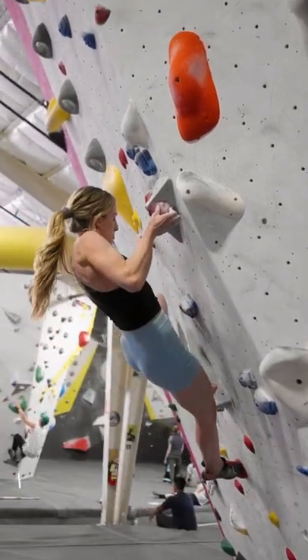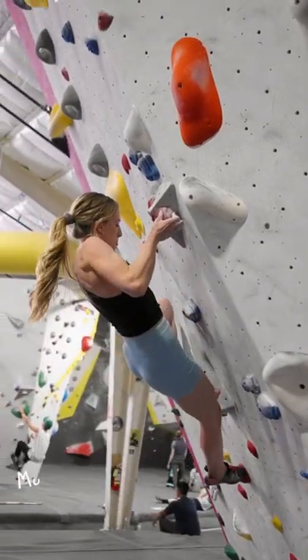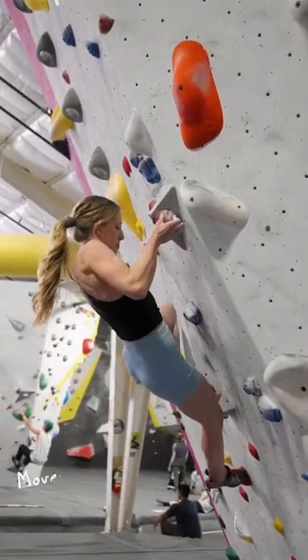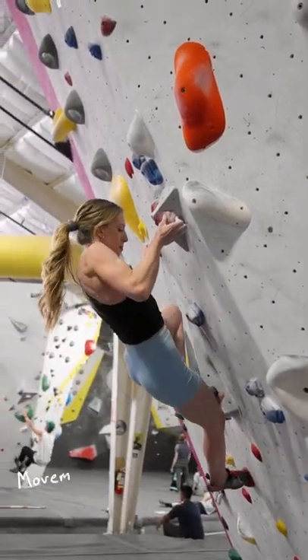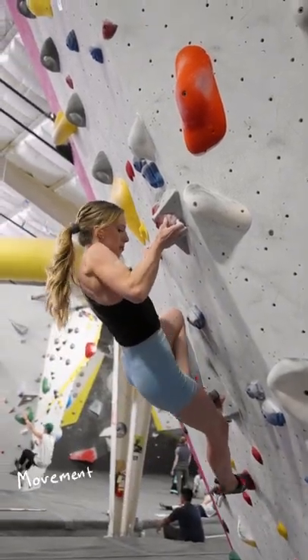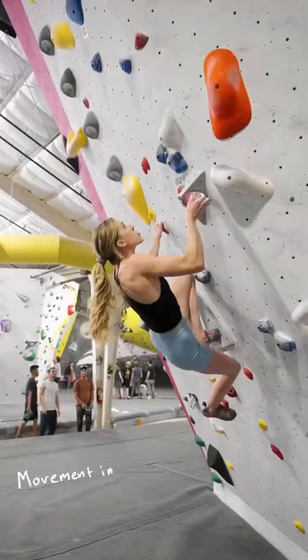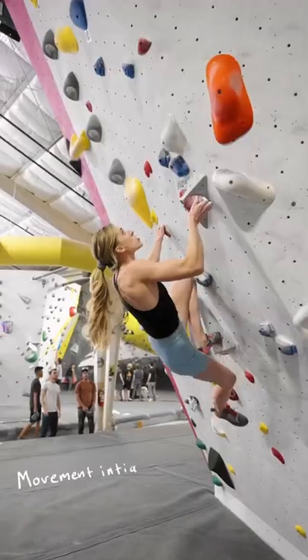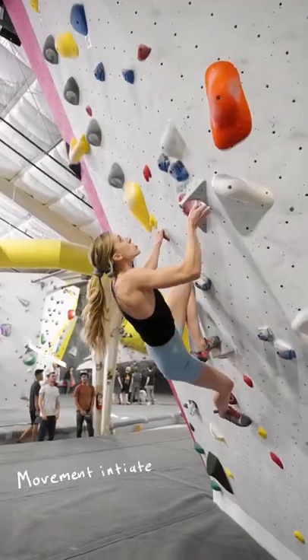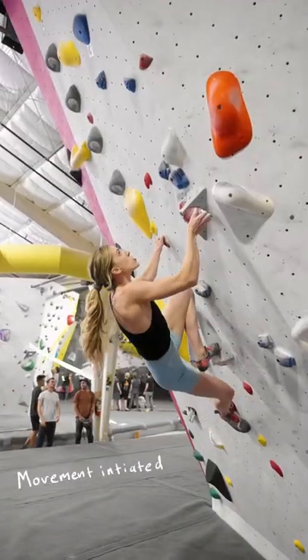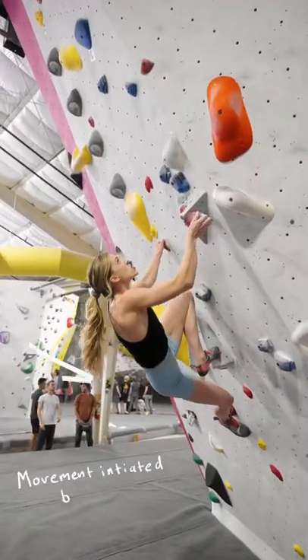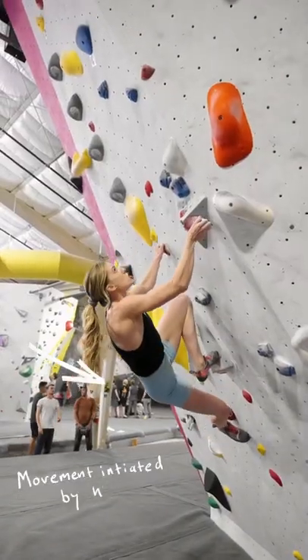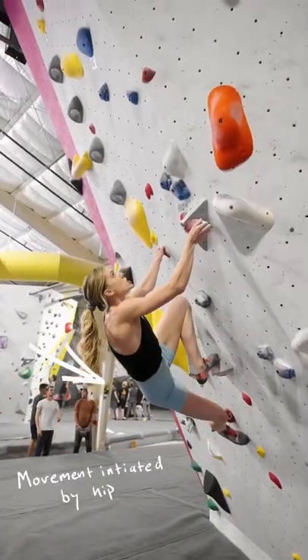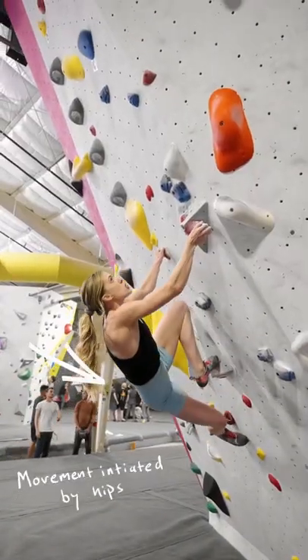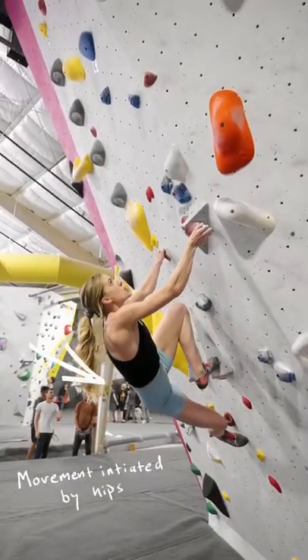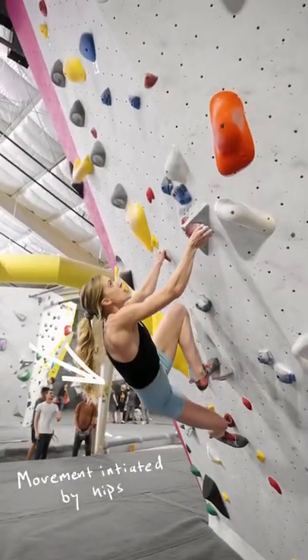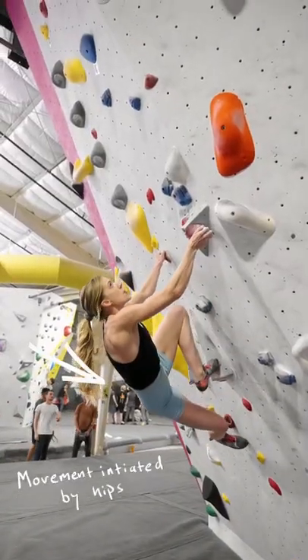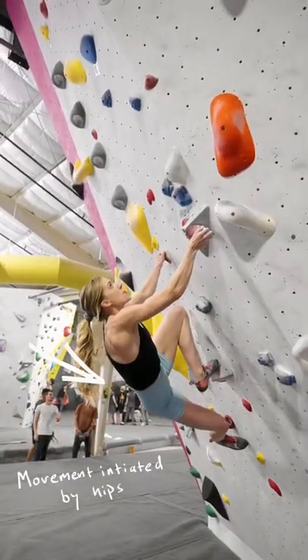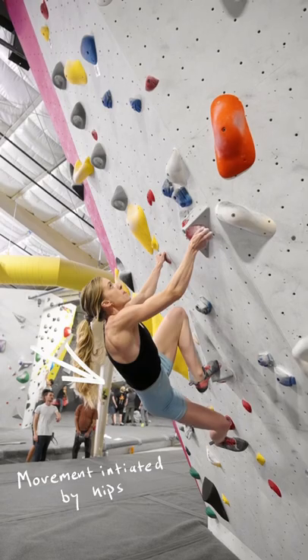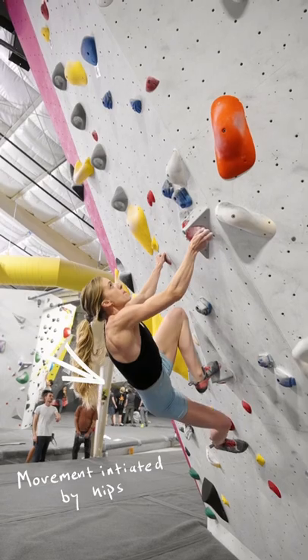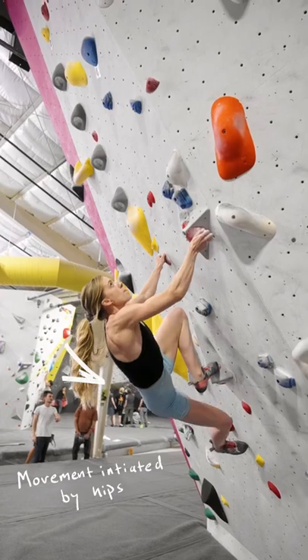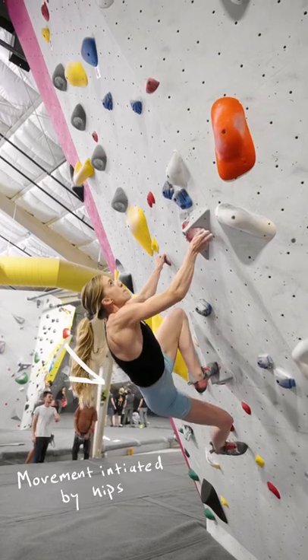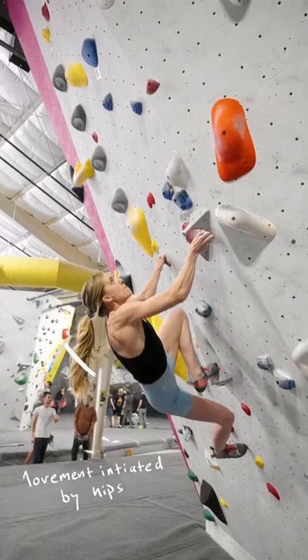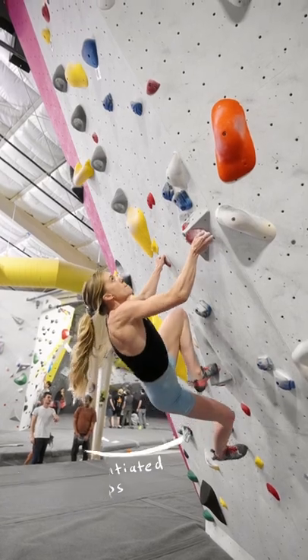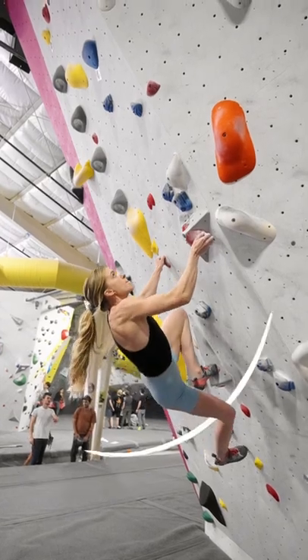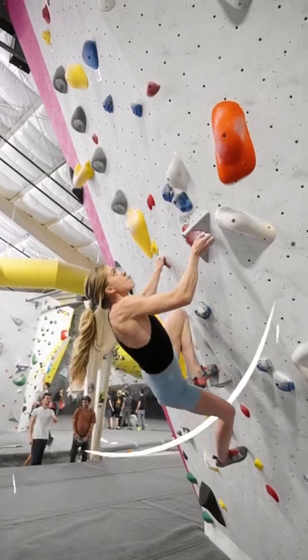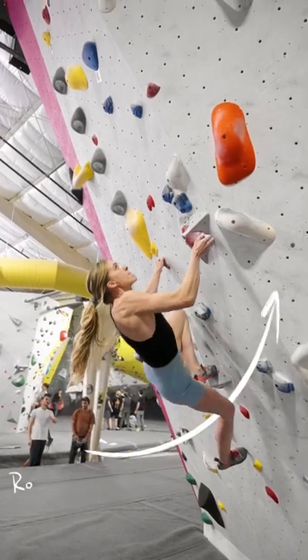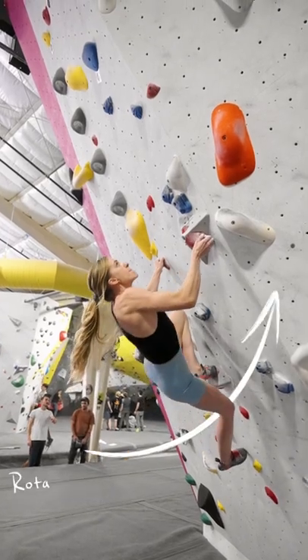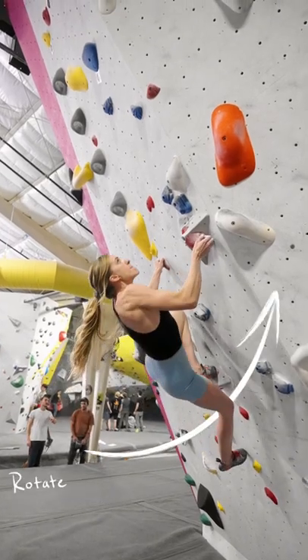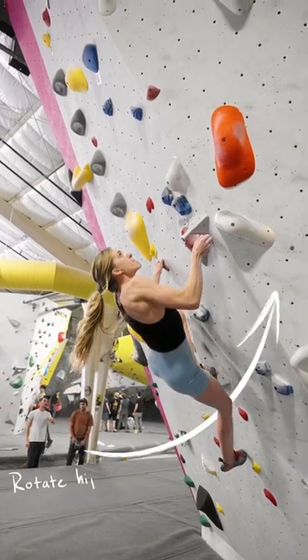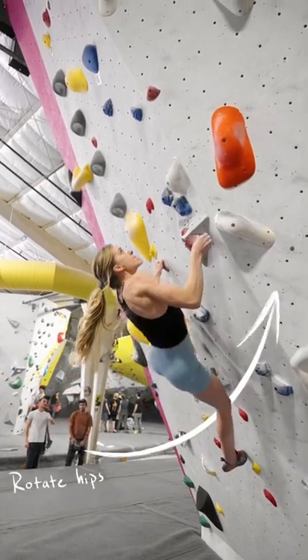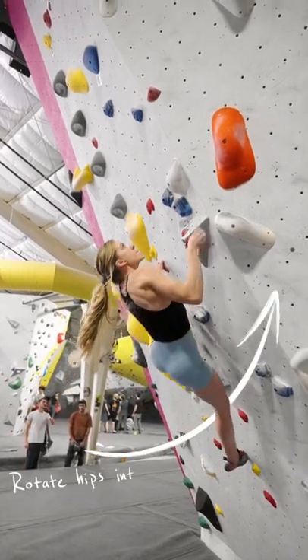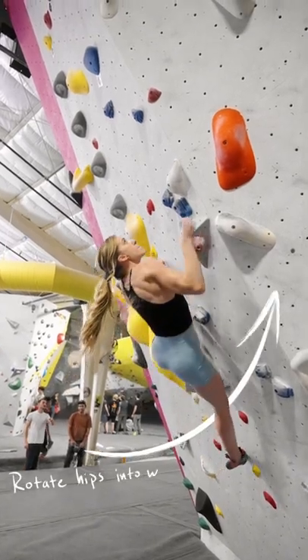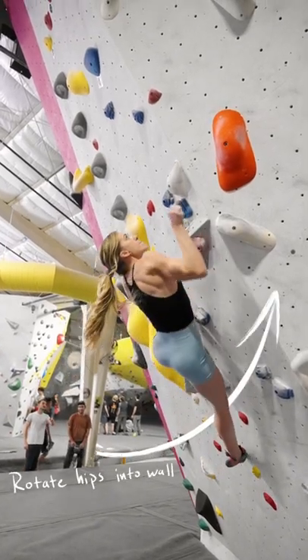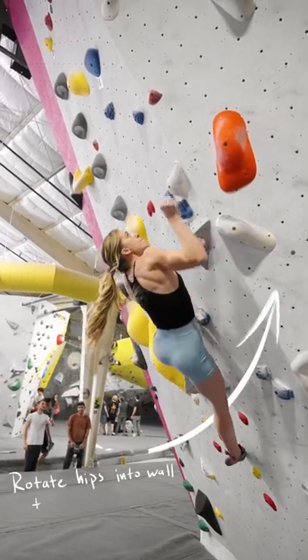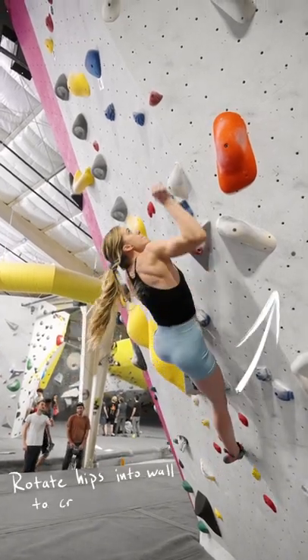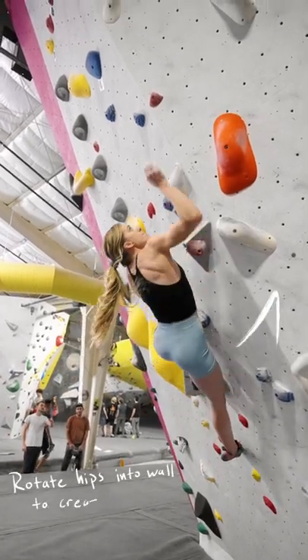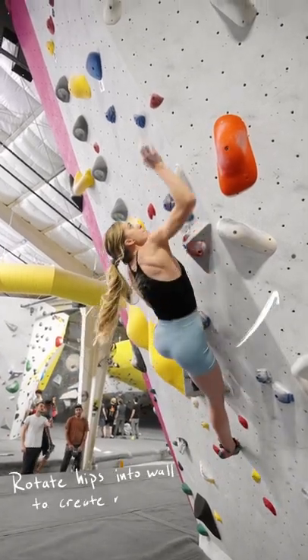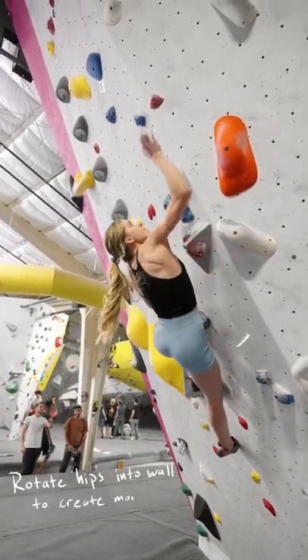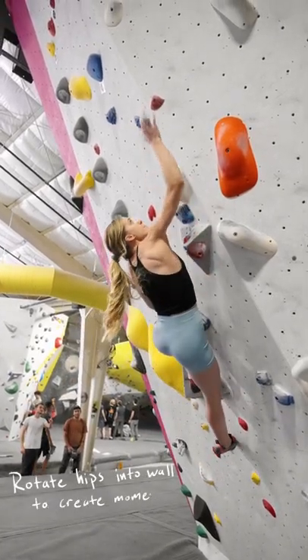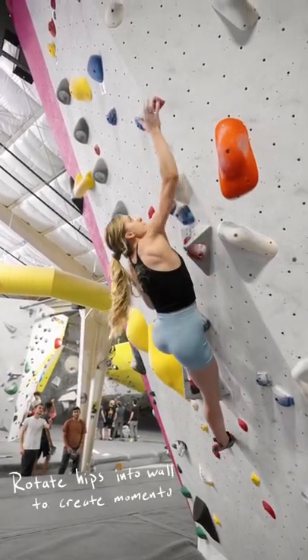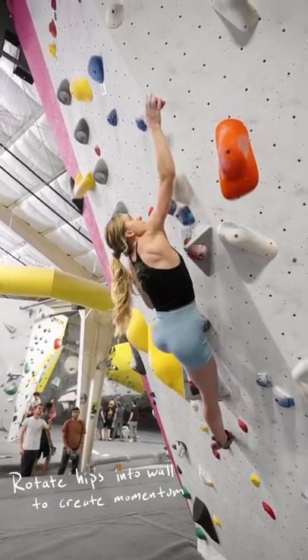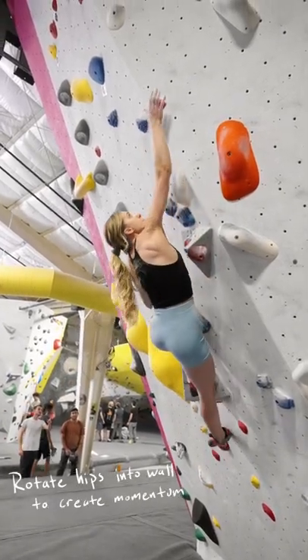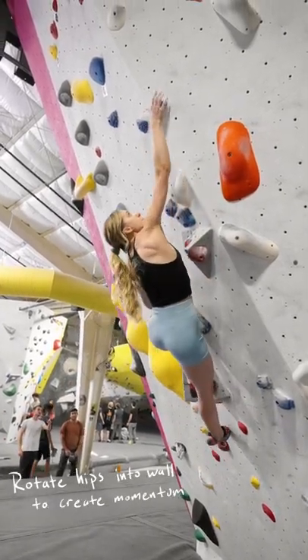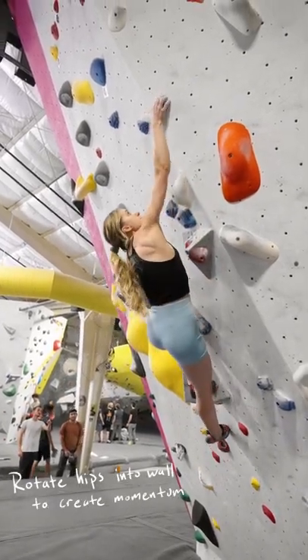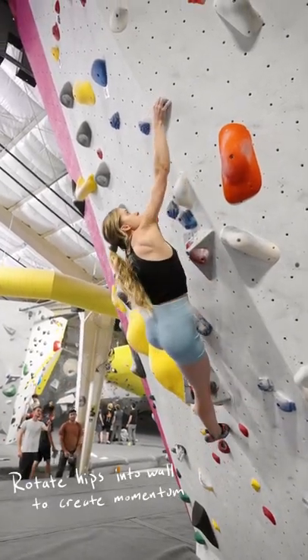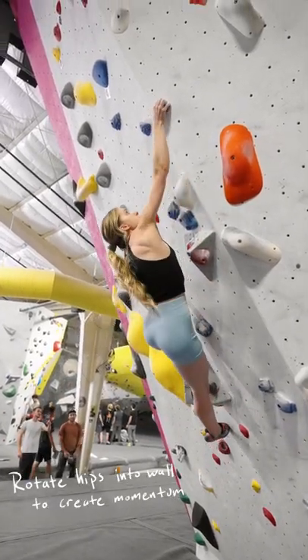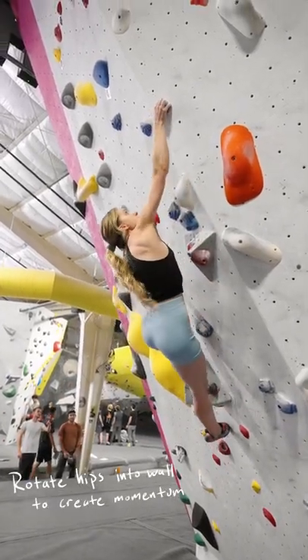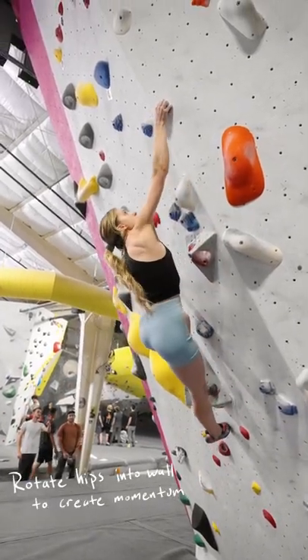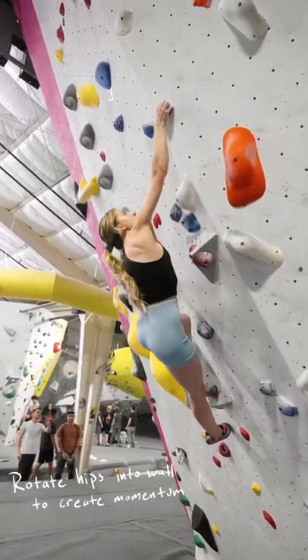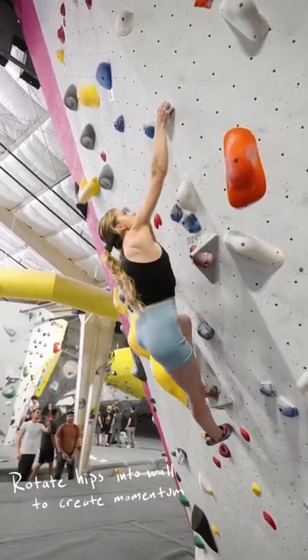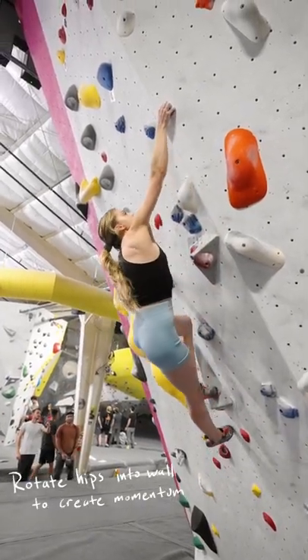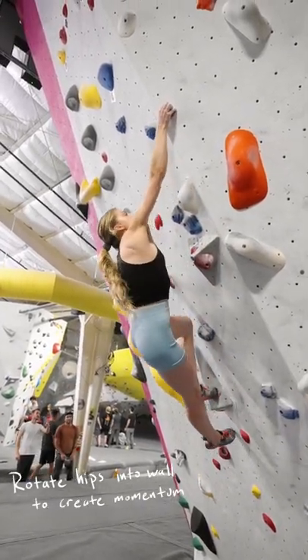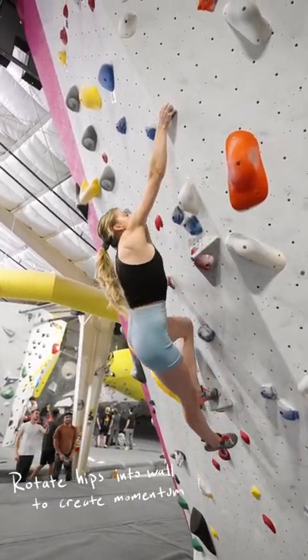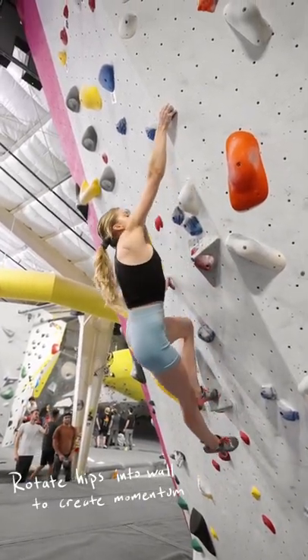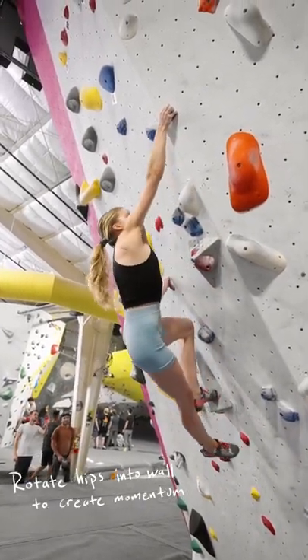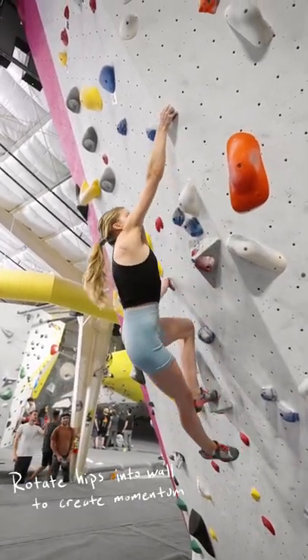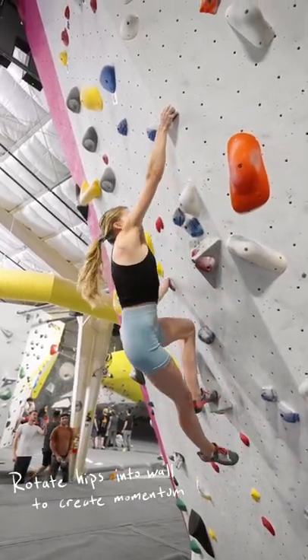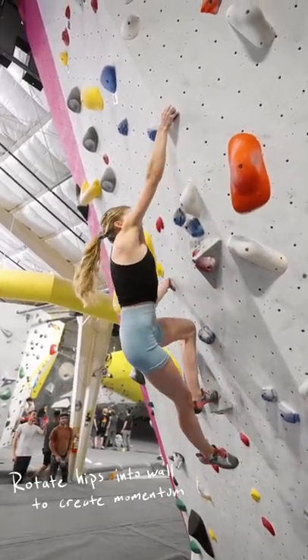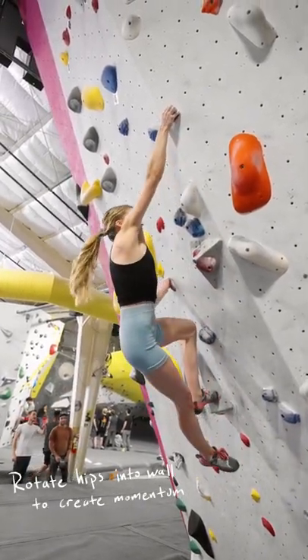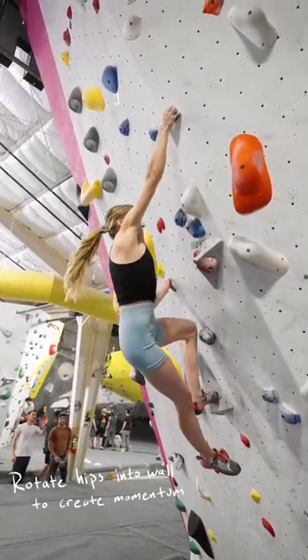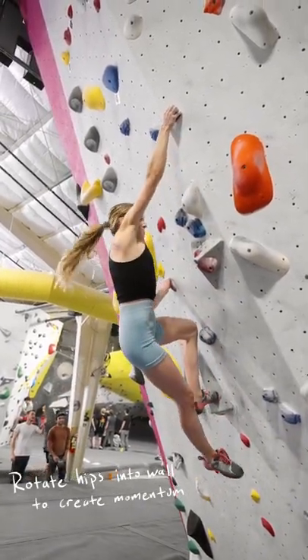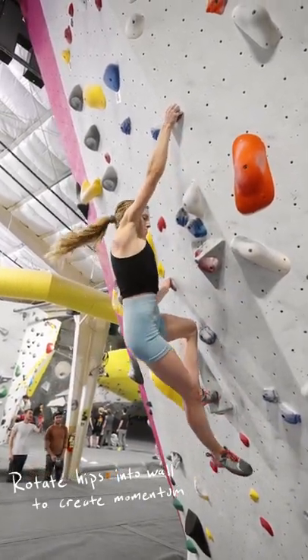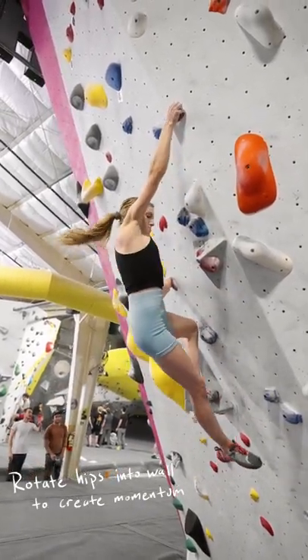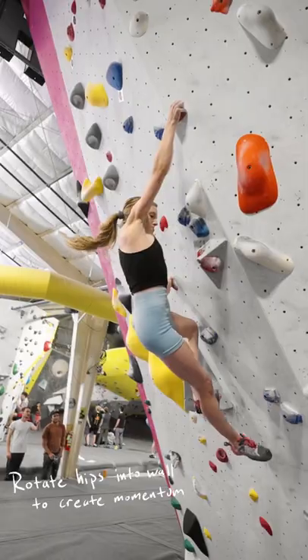The next movement is initiated by the hips. Notice how she rotates her hips into the wall, creating every possible advantage in grabbing this next crimp.